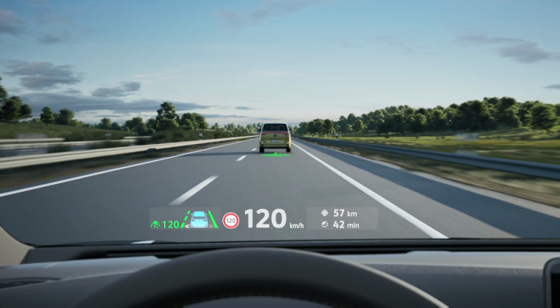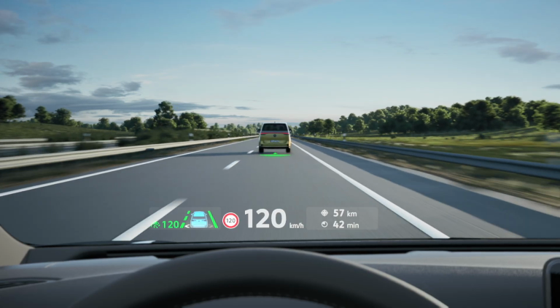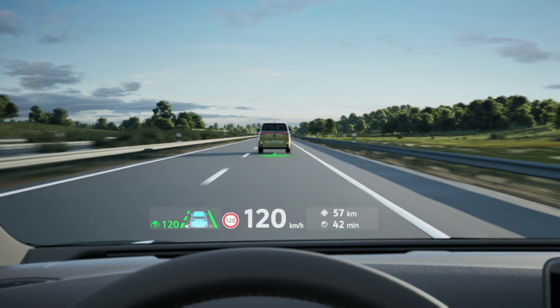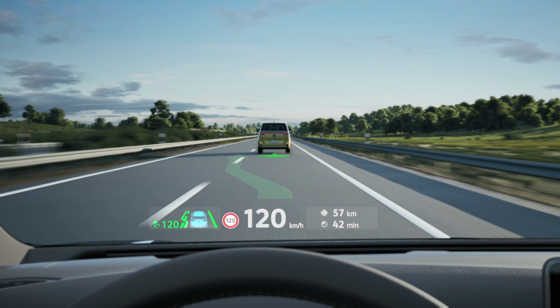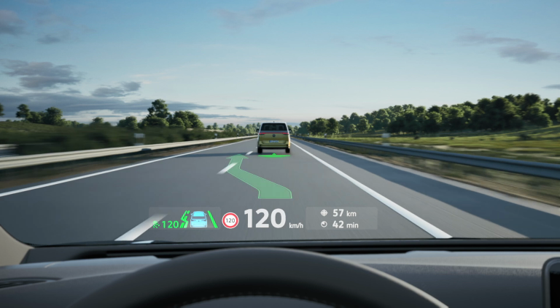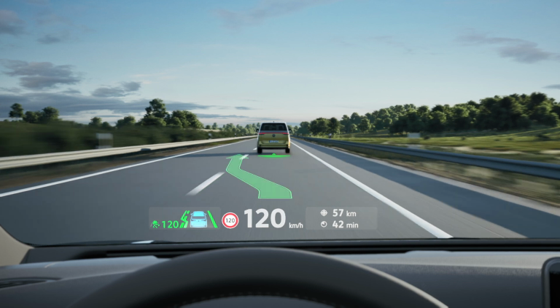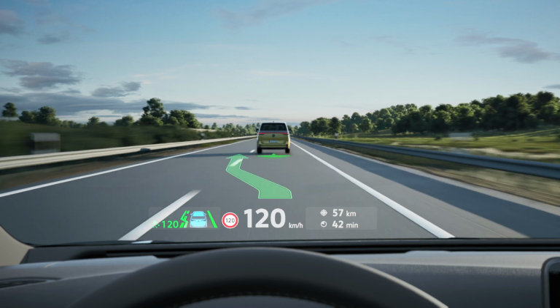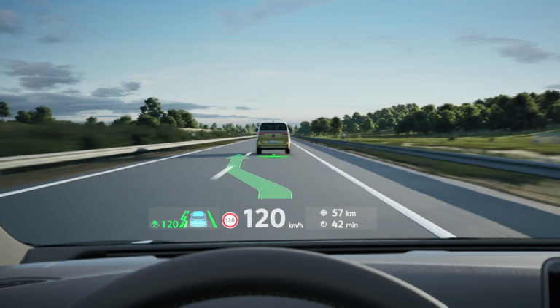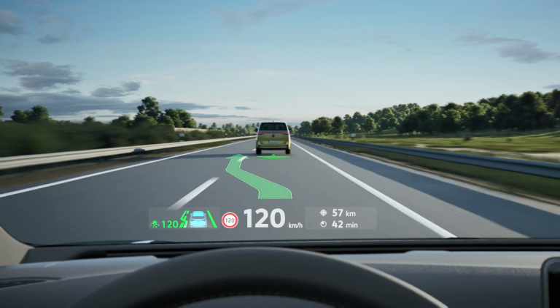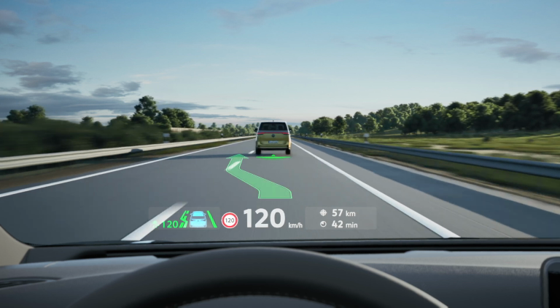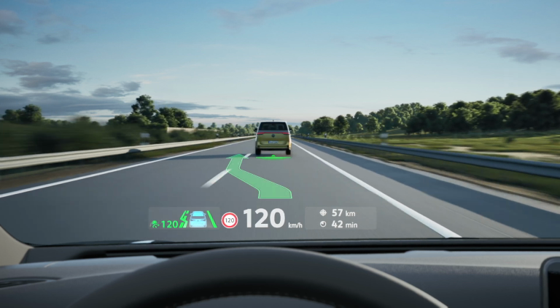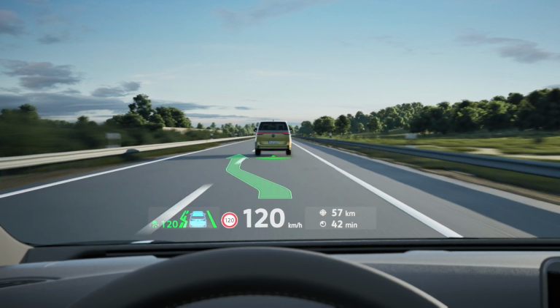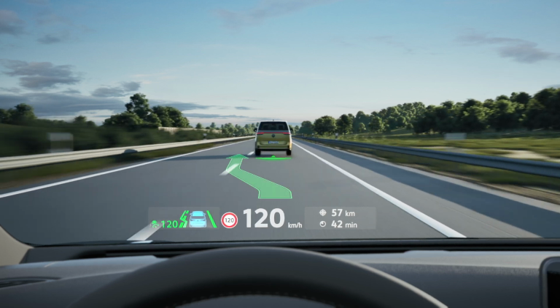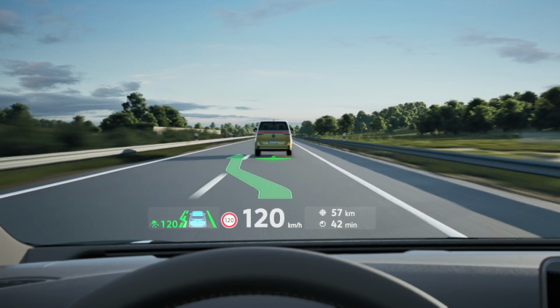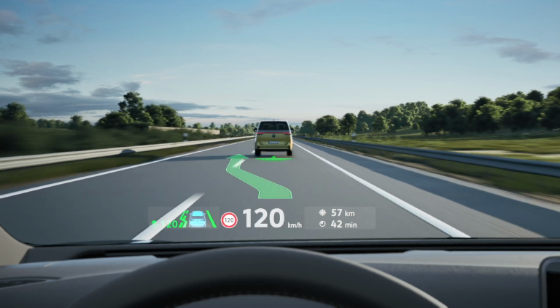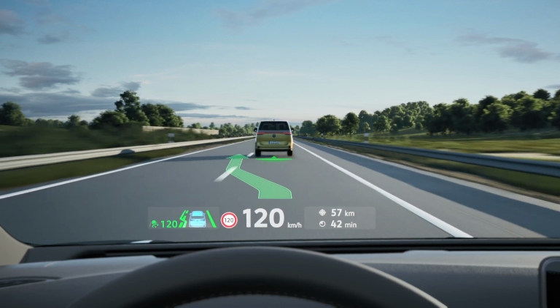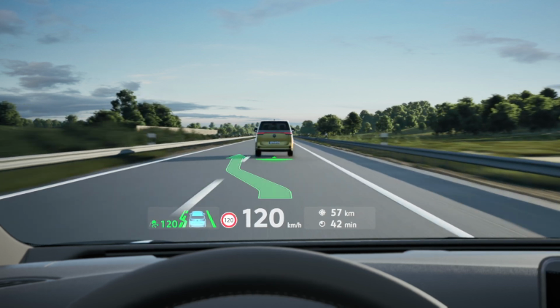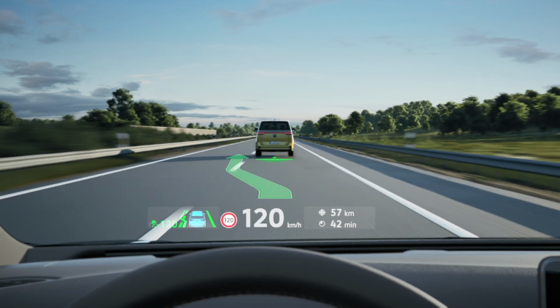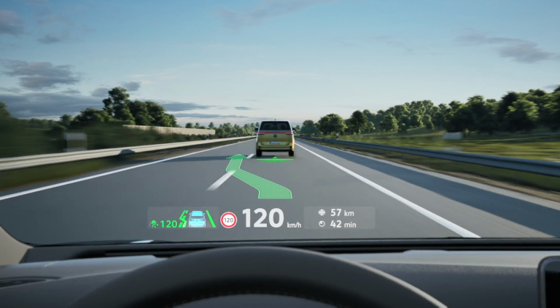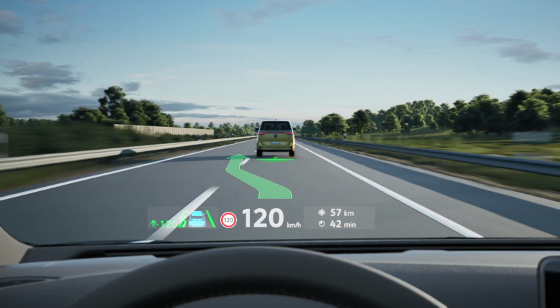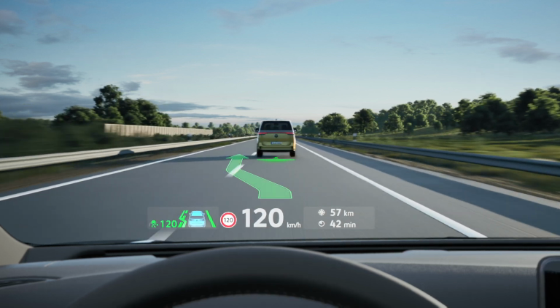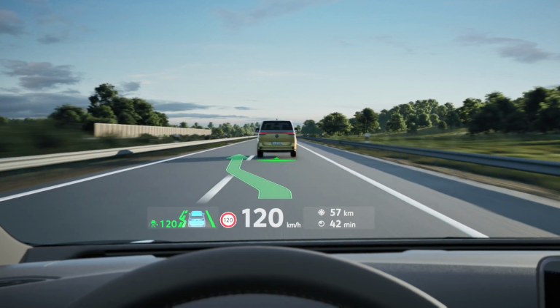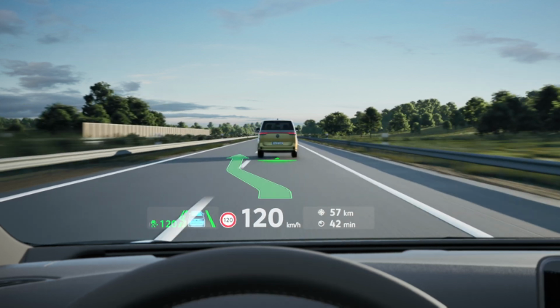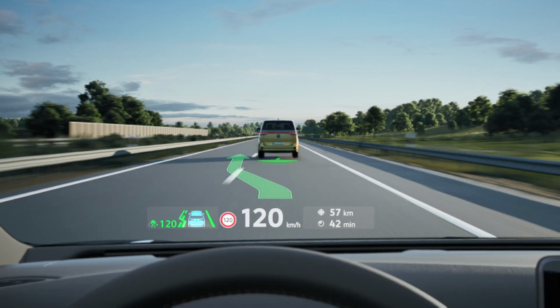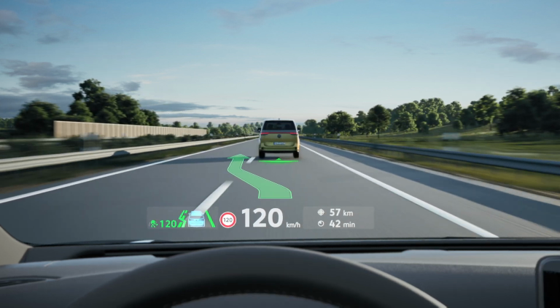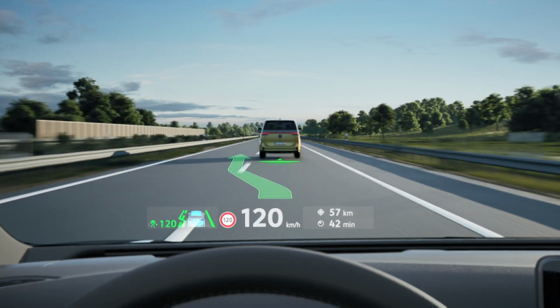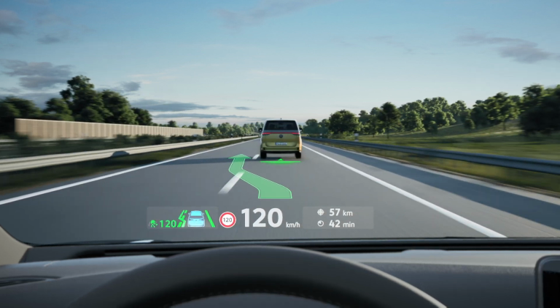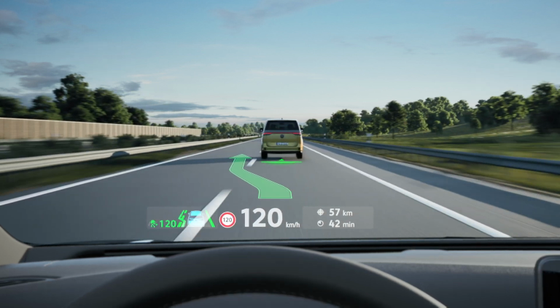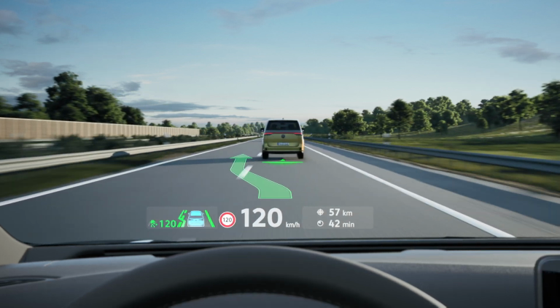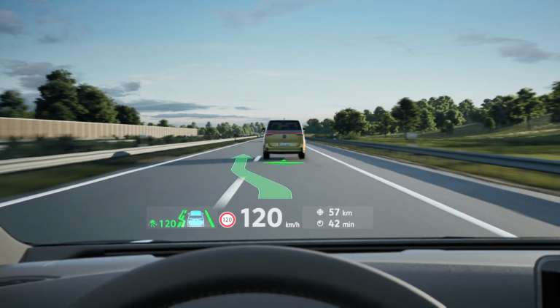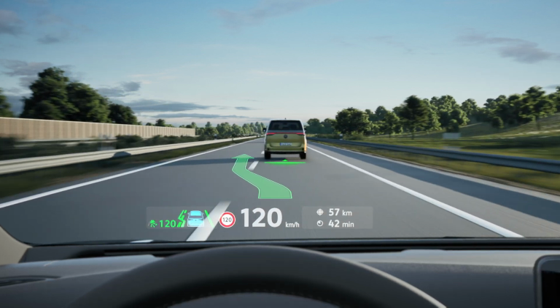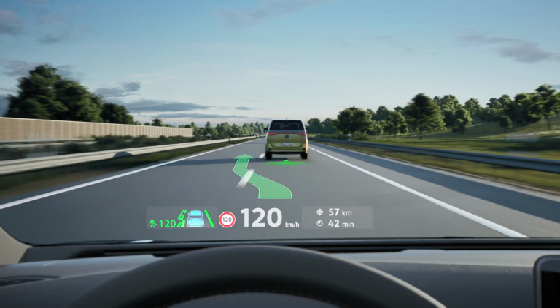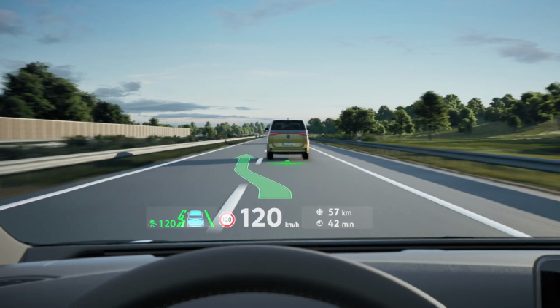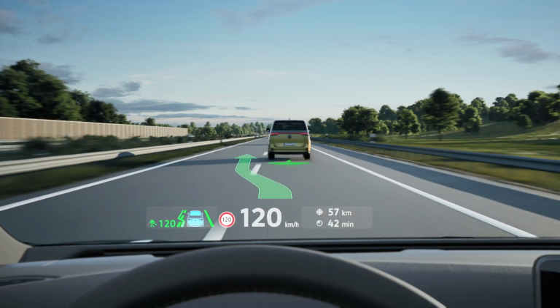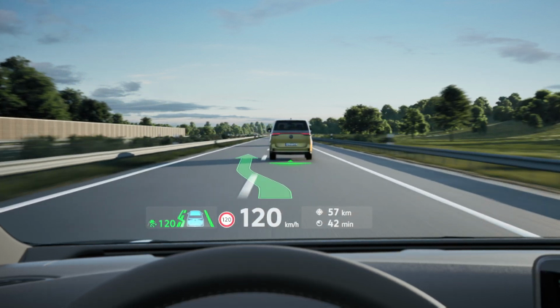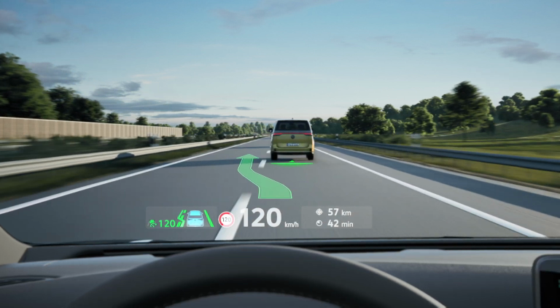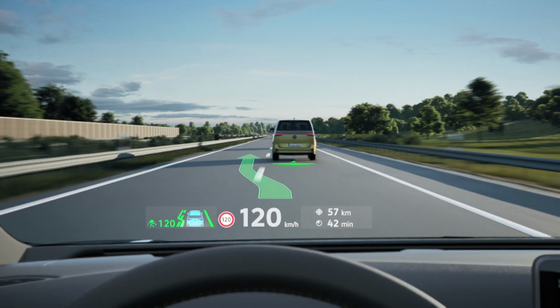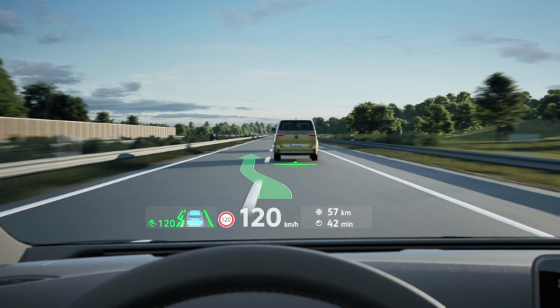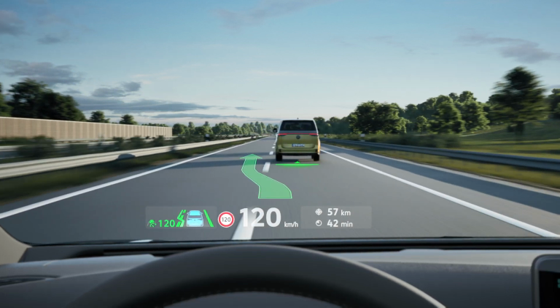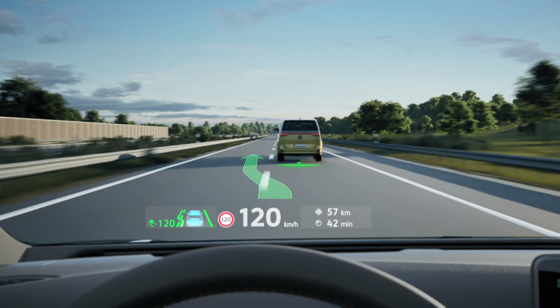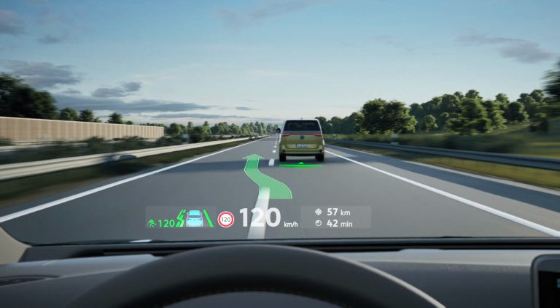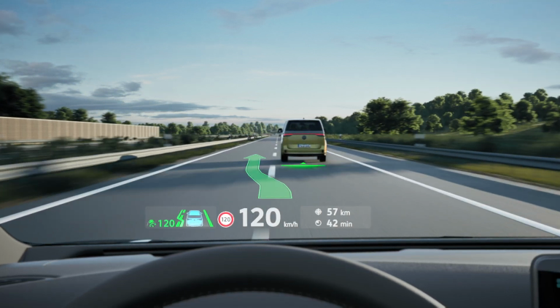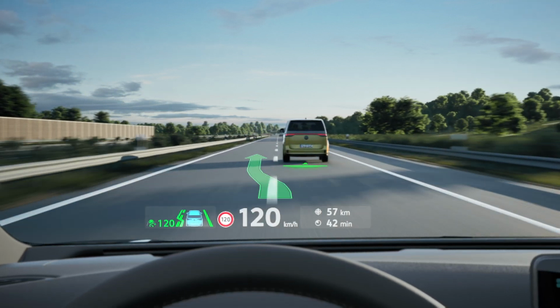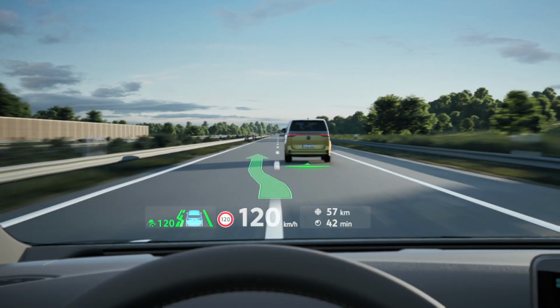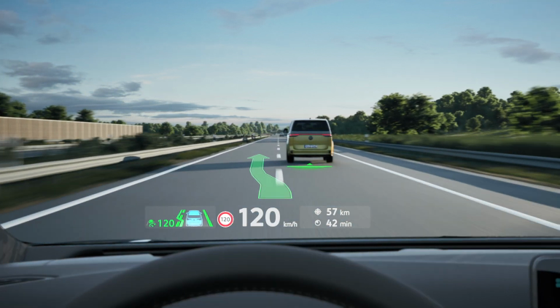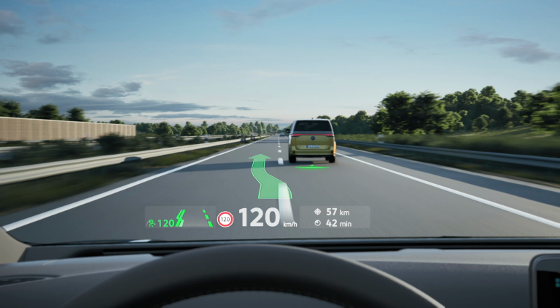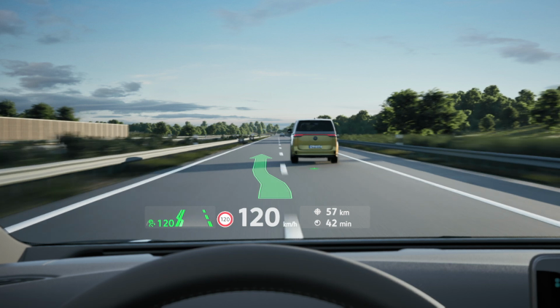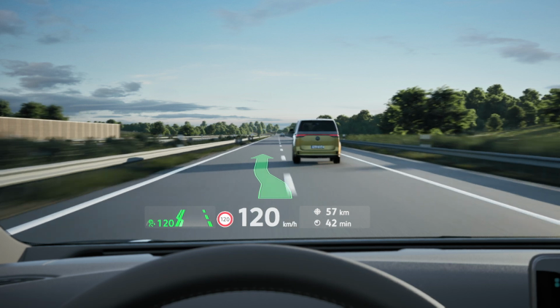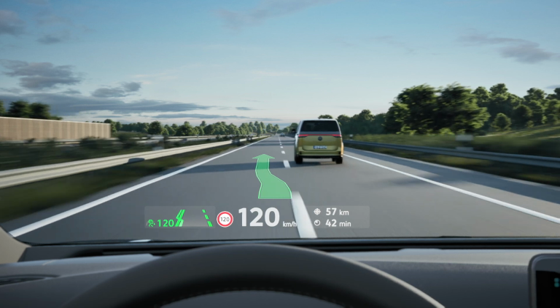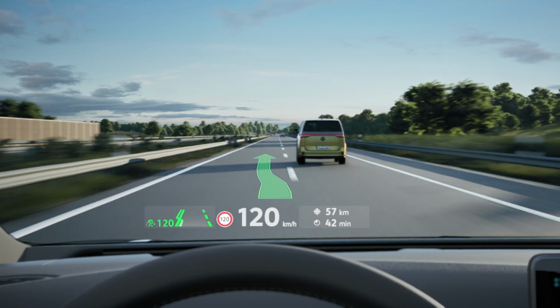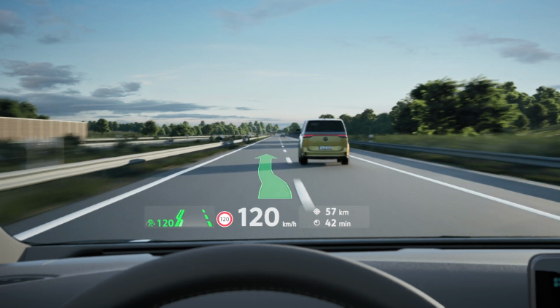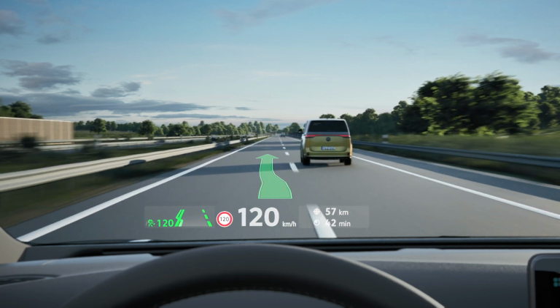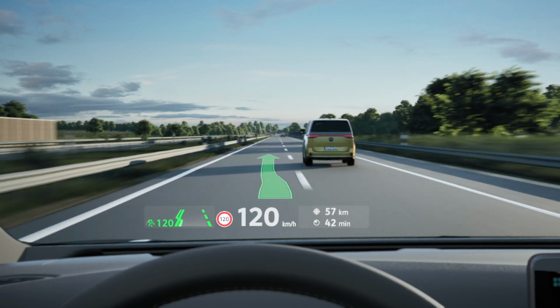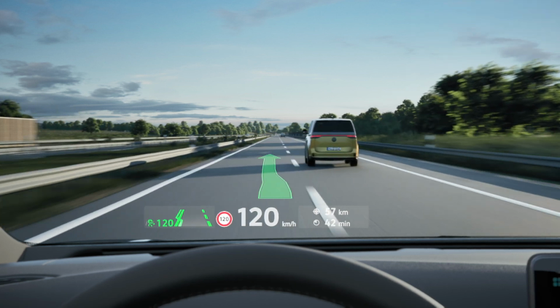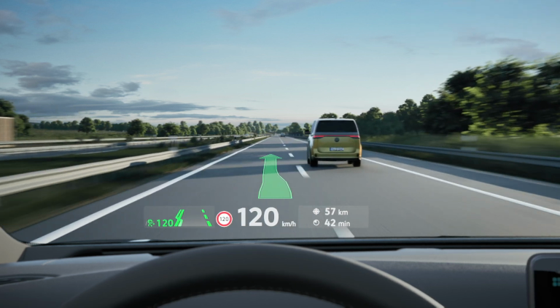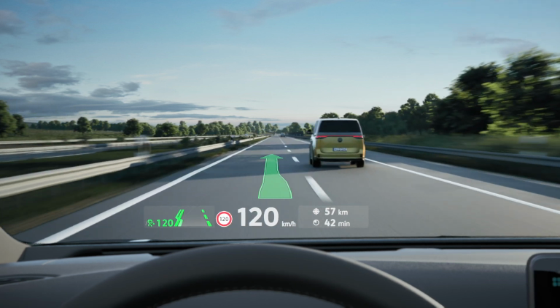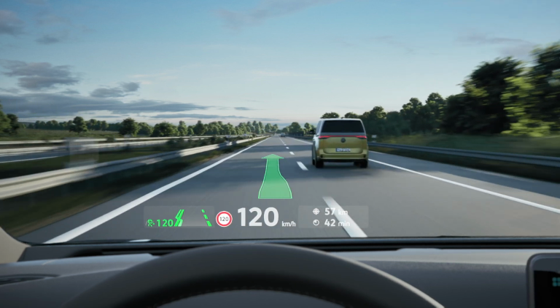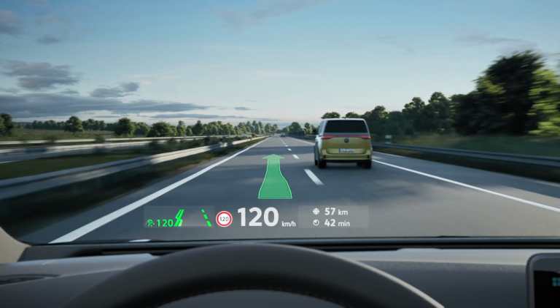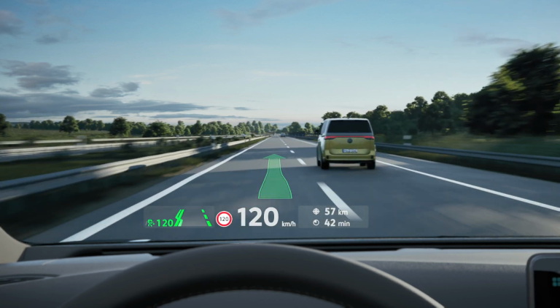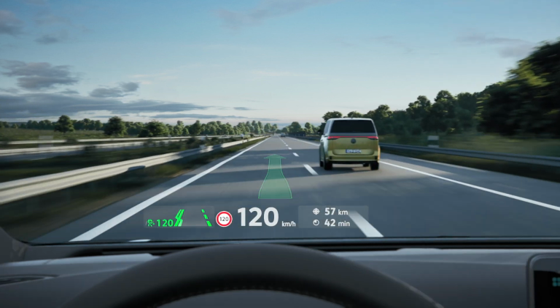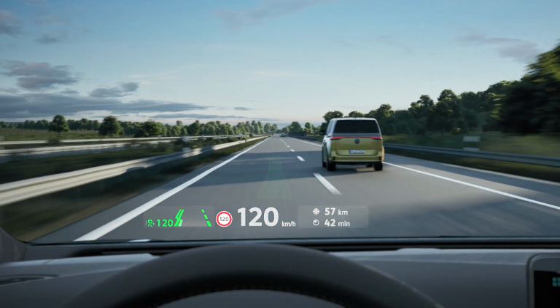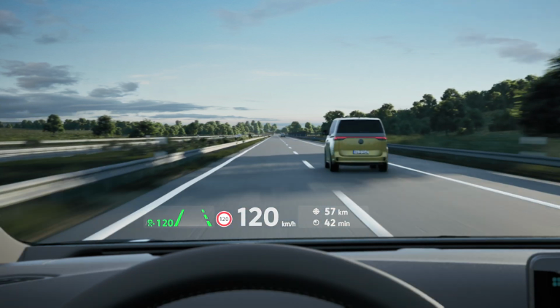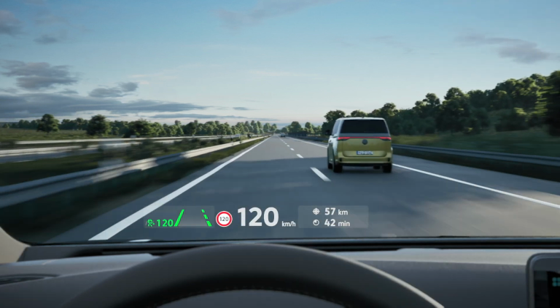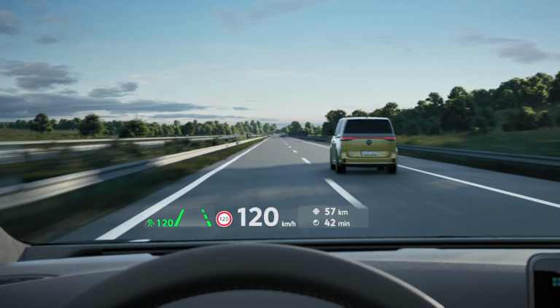Active Distance Control ACC is visualized on the vehicle in front, while Travel Assist is directly visible in the lane with the Head-Up Display.